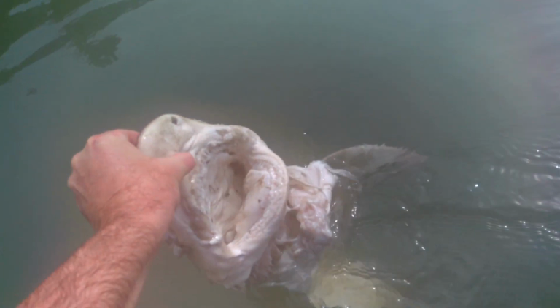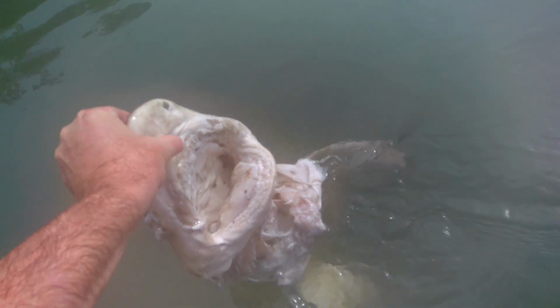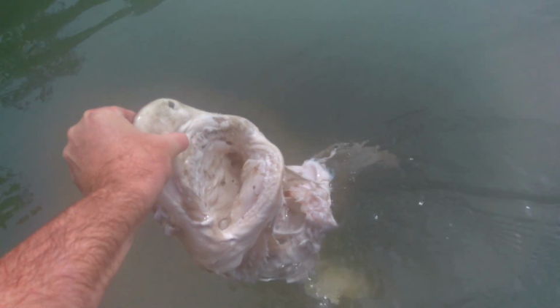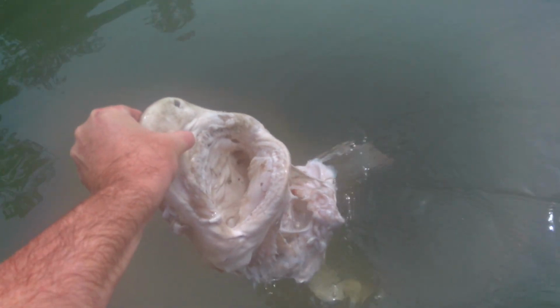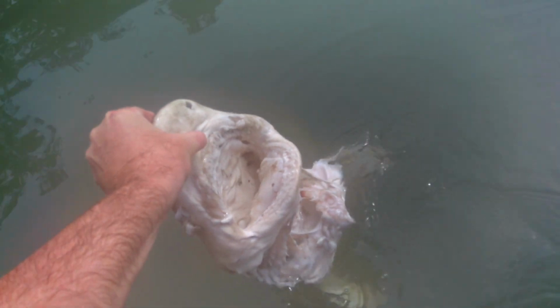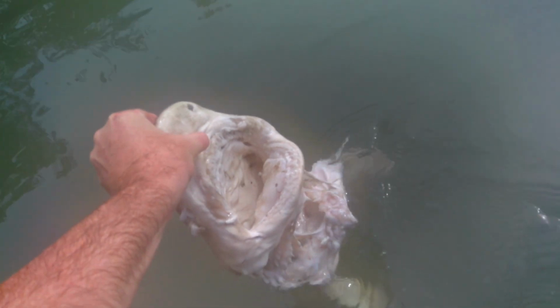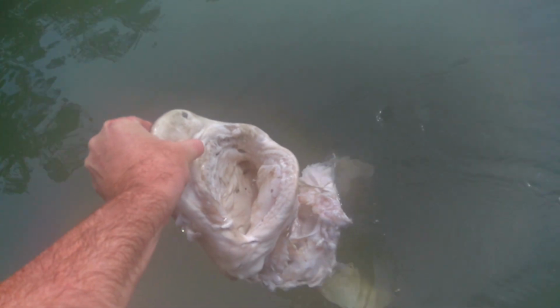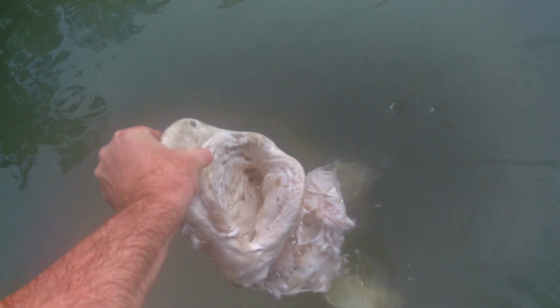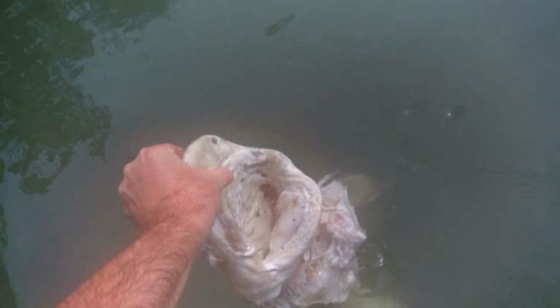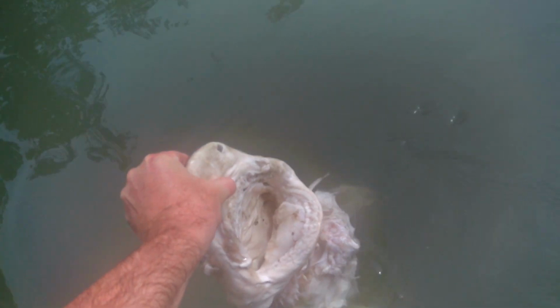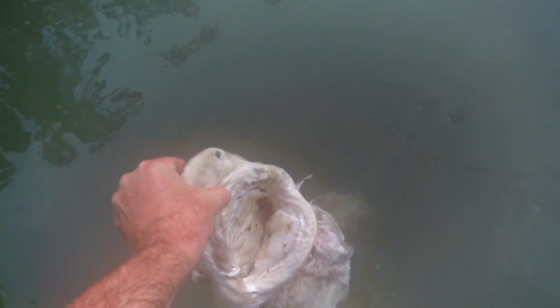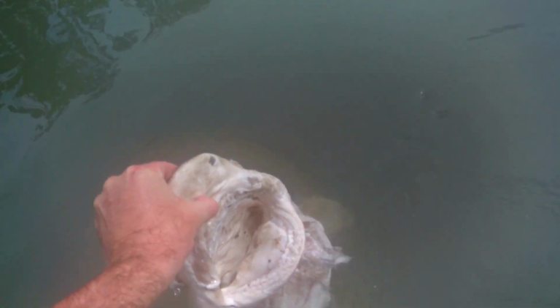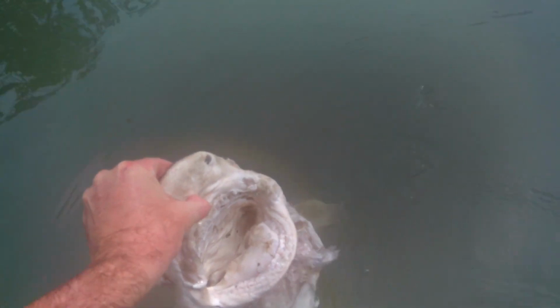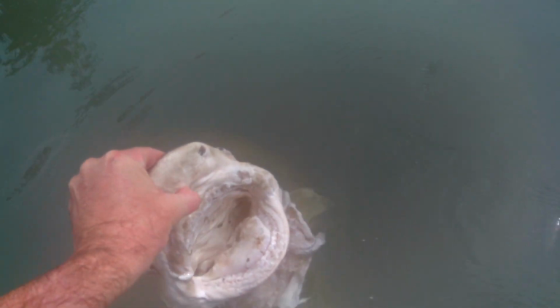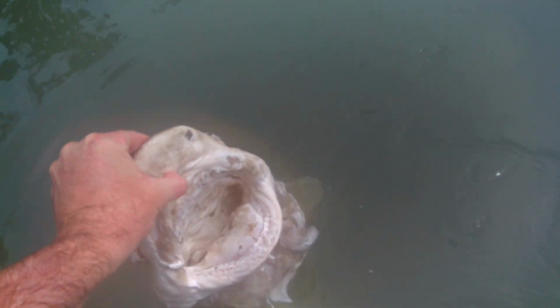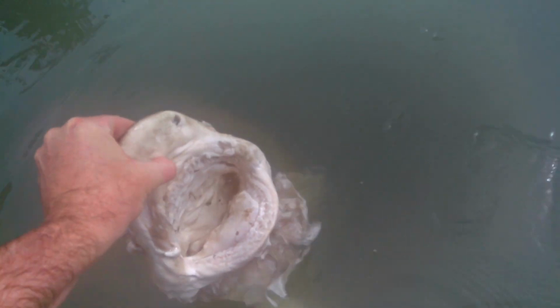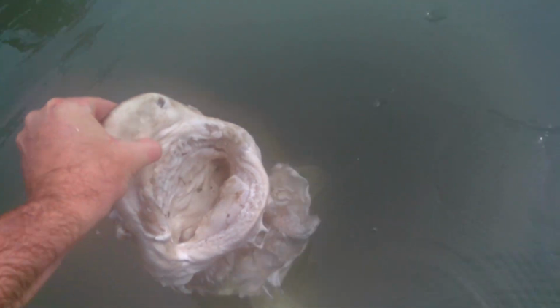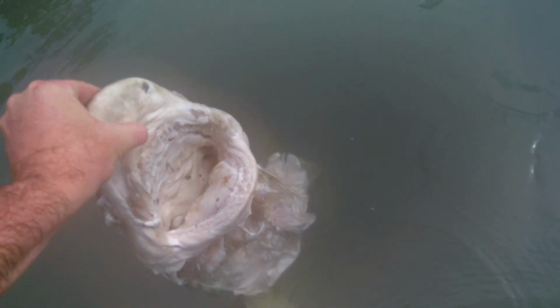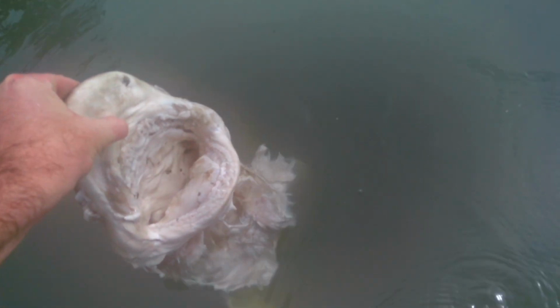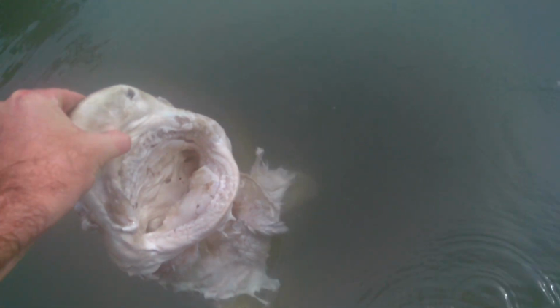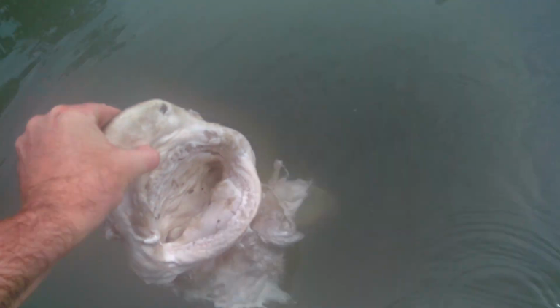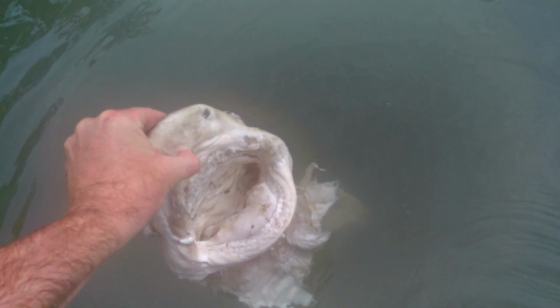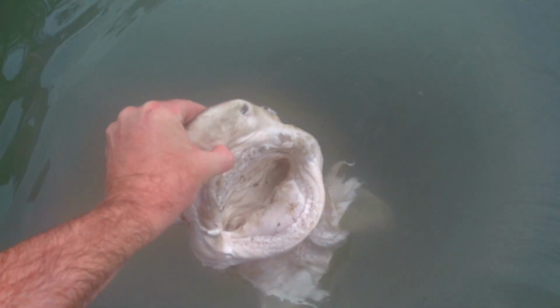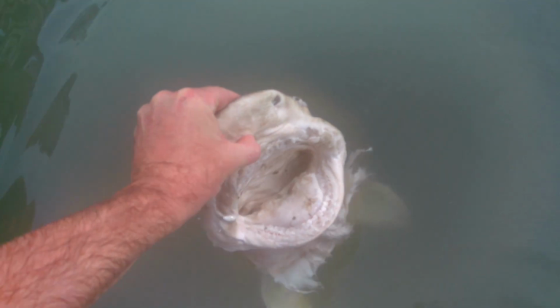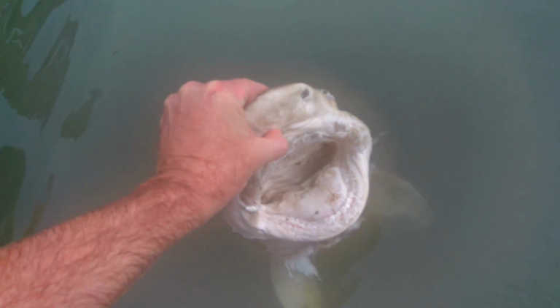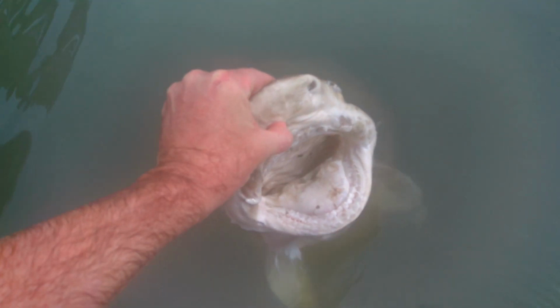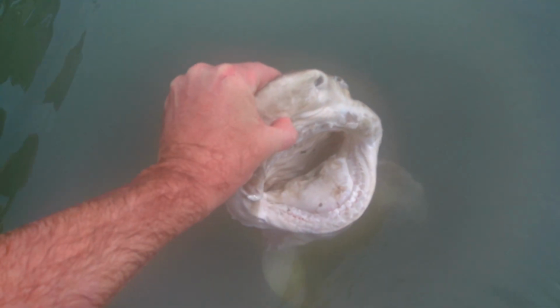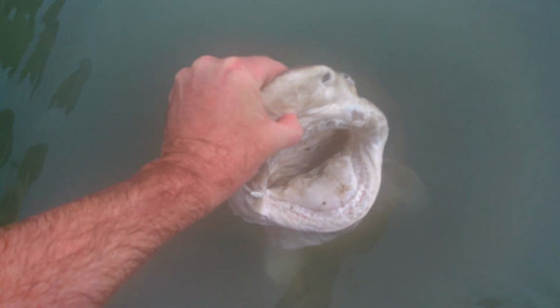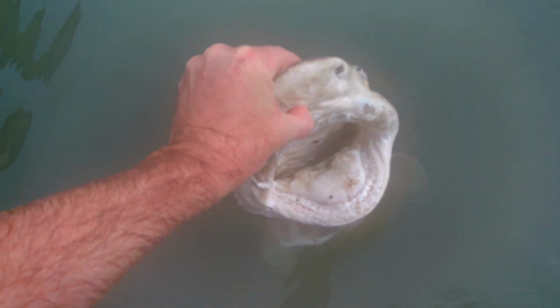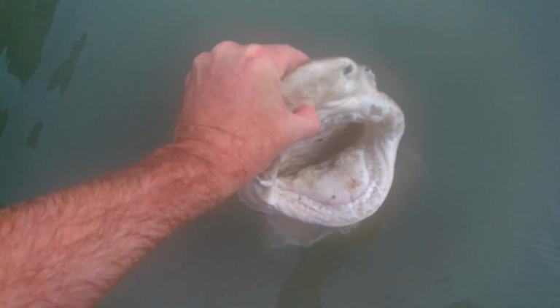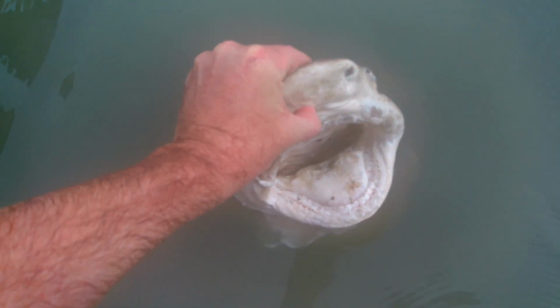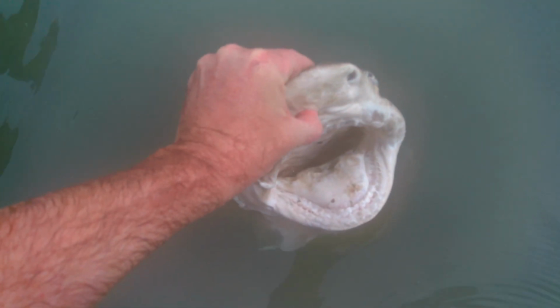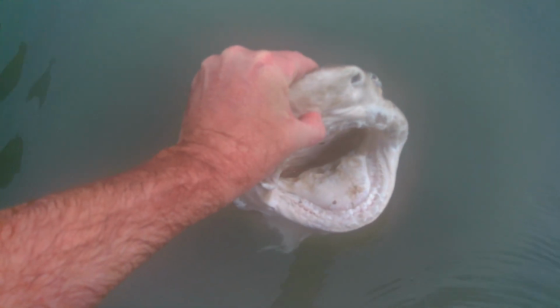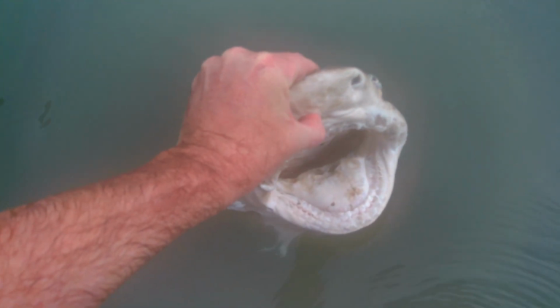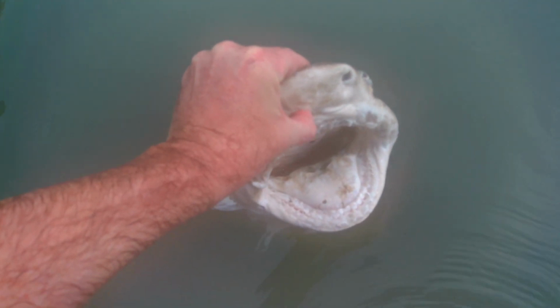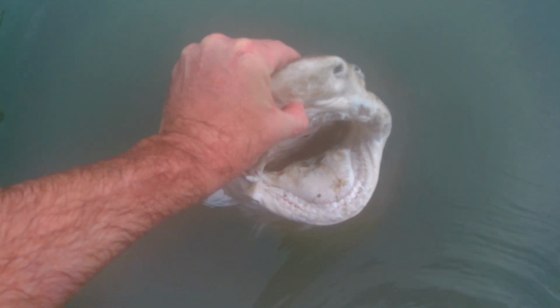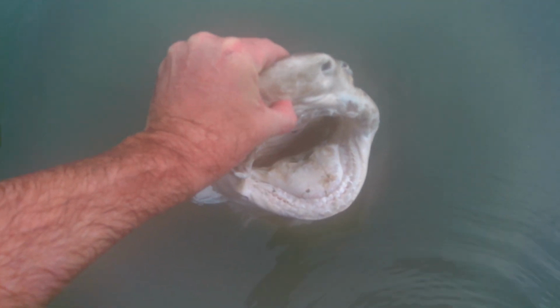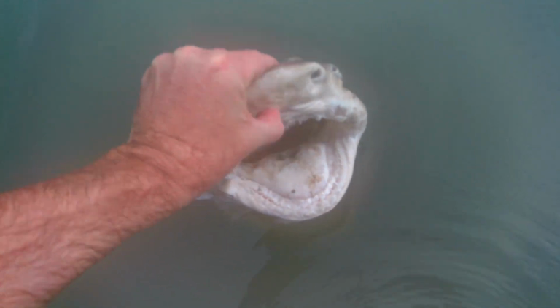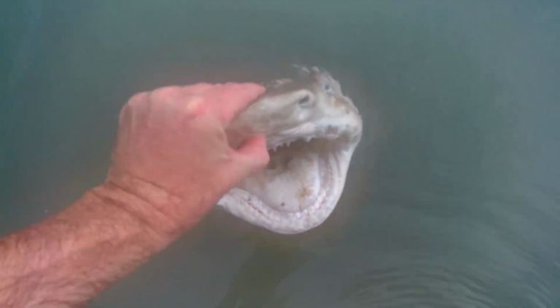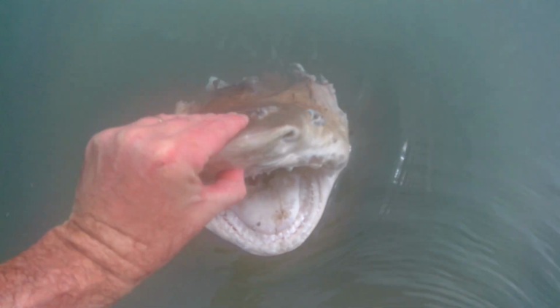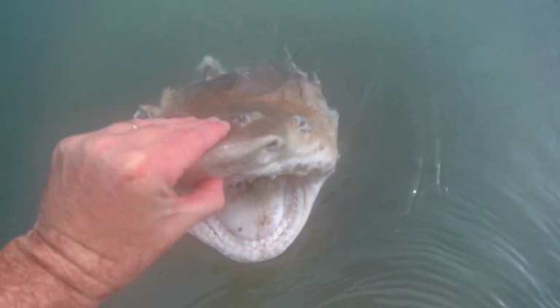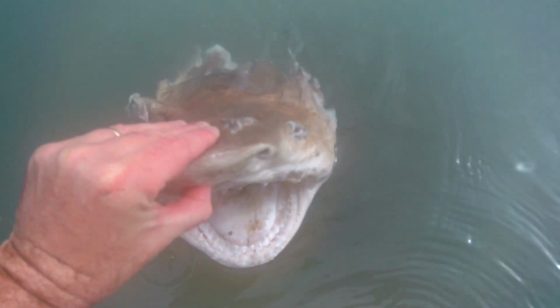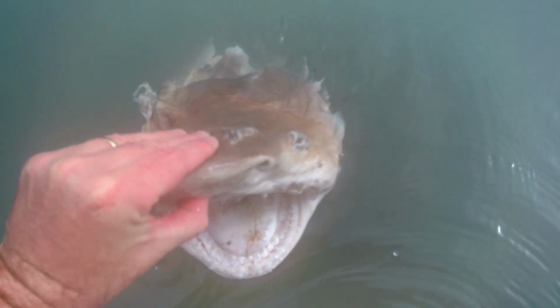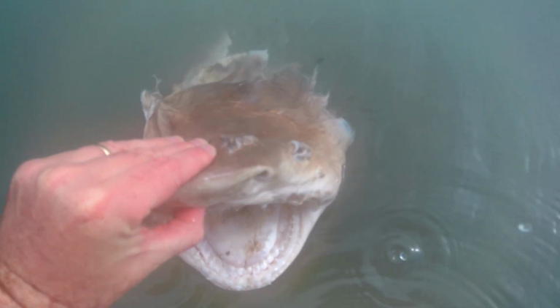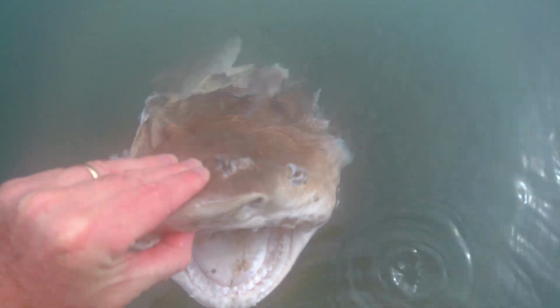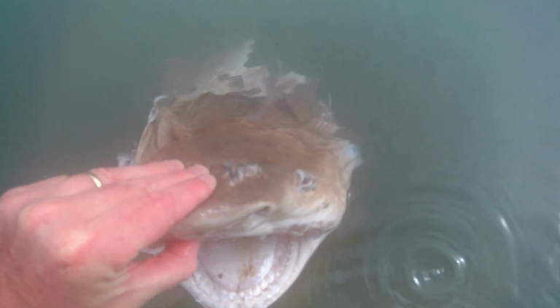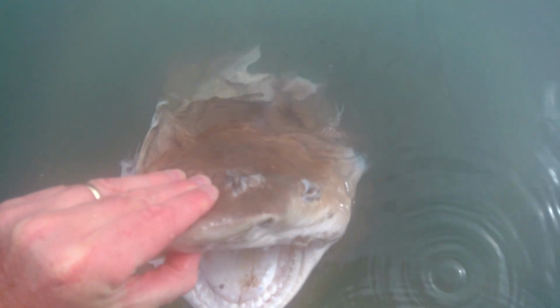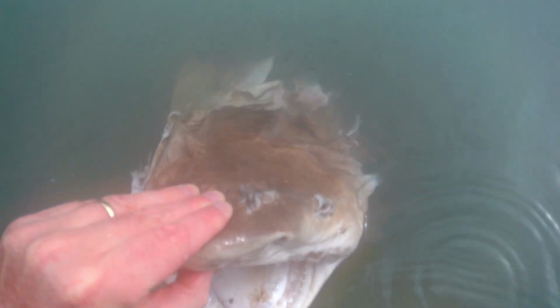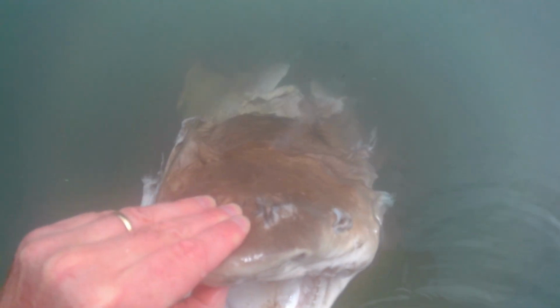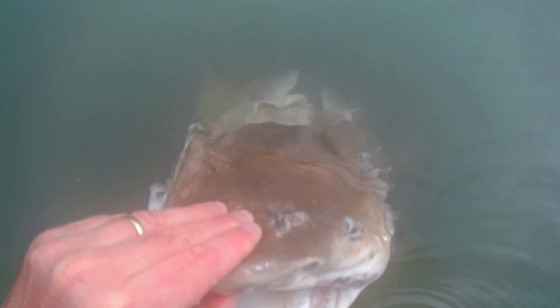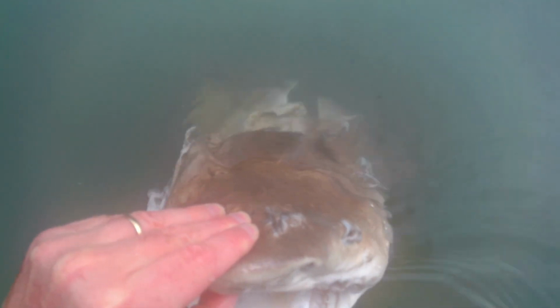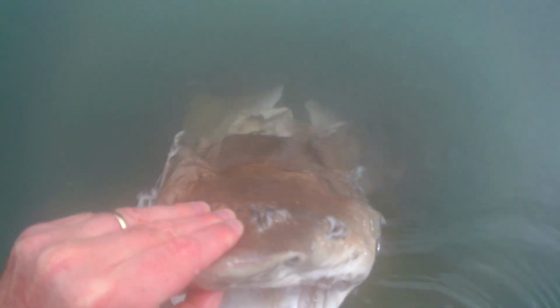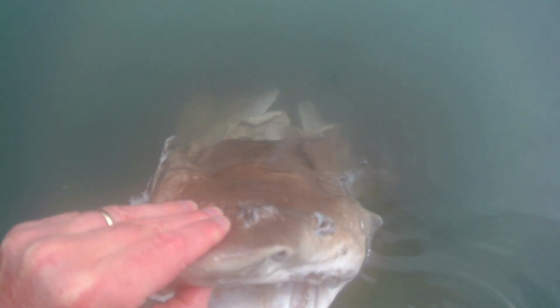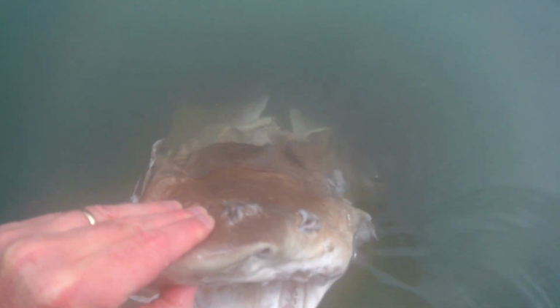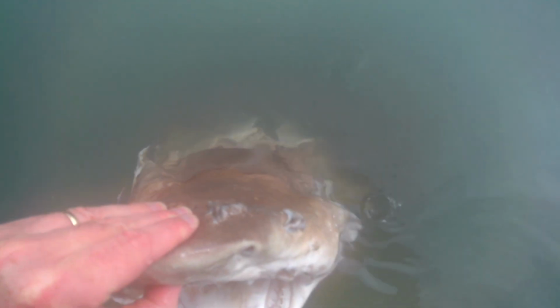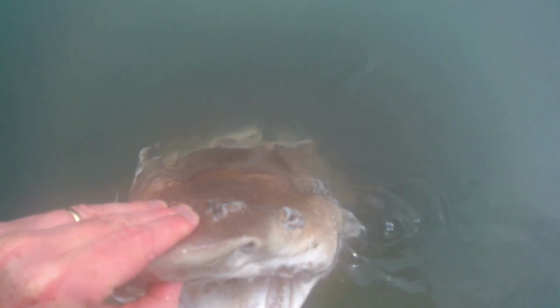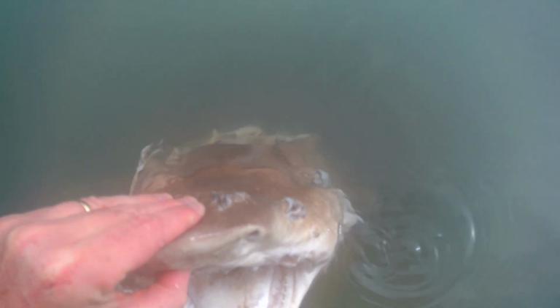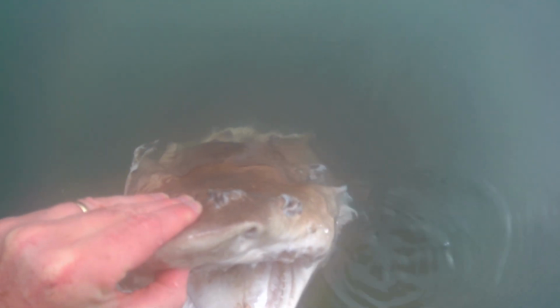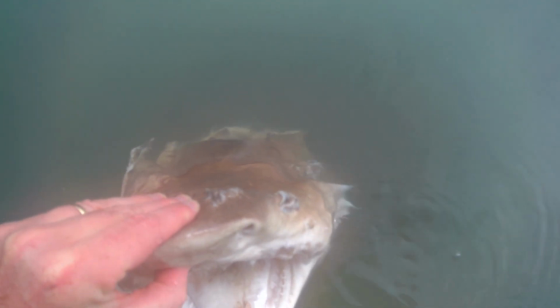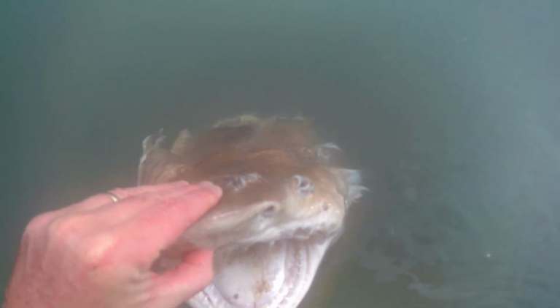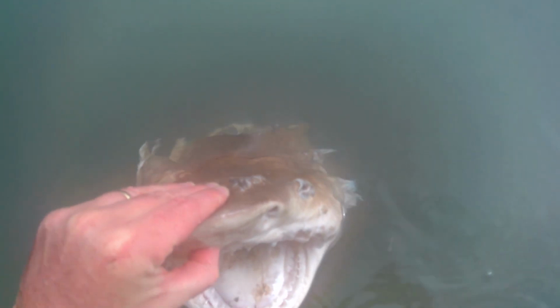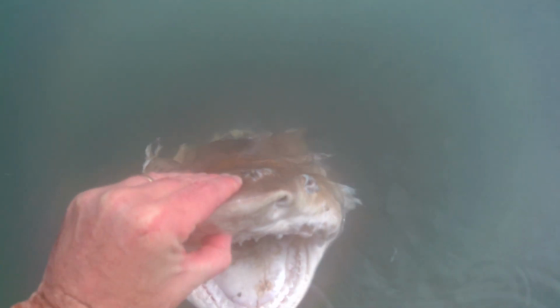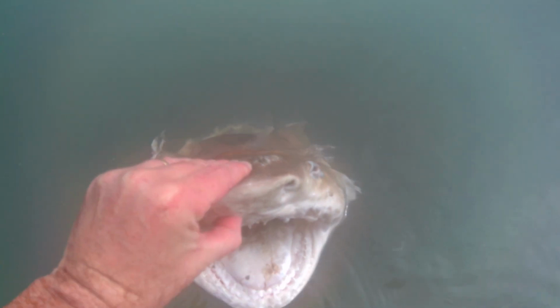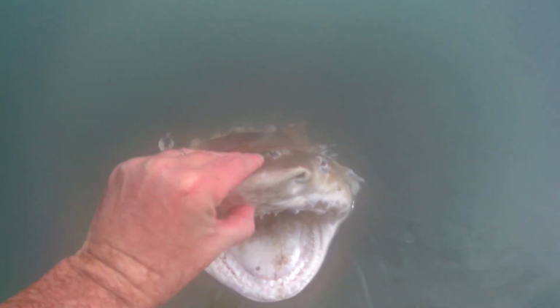Bull sharks are also one of the few sharks that can swim in both brackish water and salt water, which is why we find one here in the Indian River Lagoon.